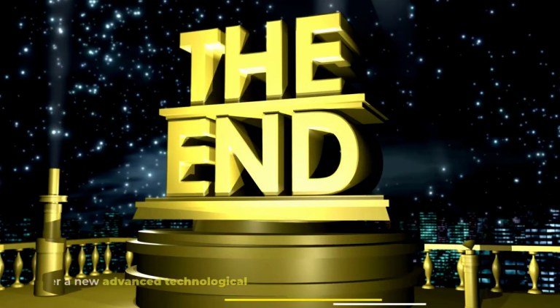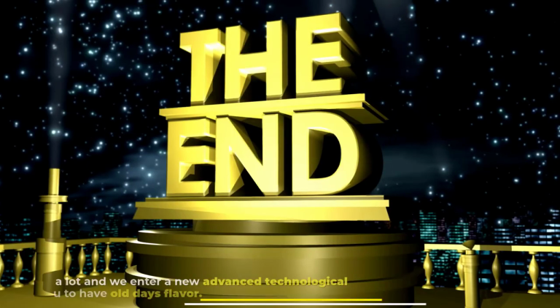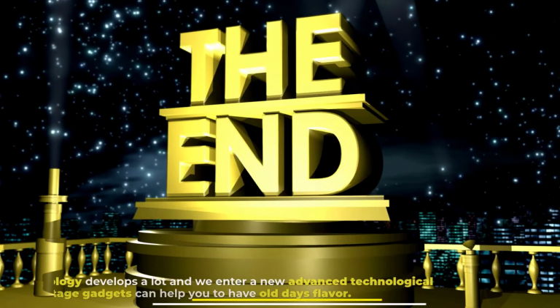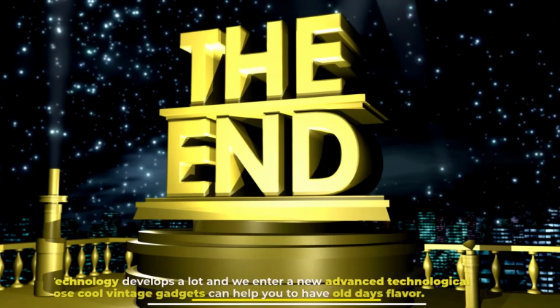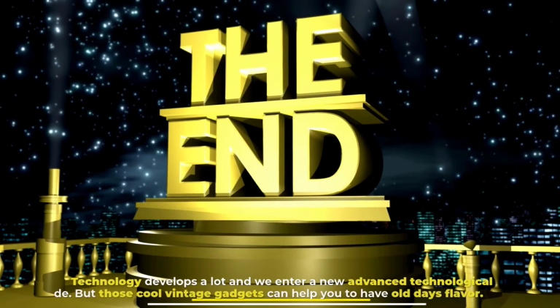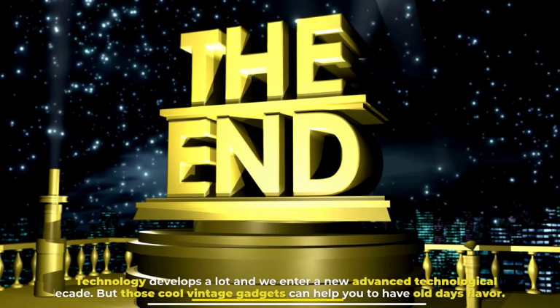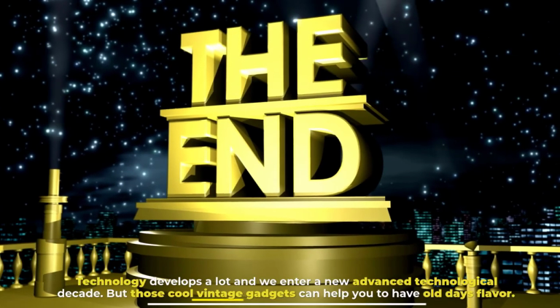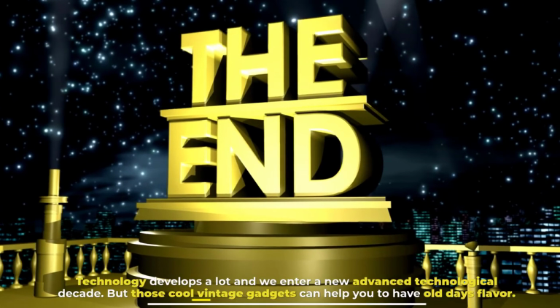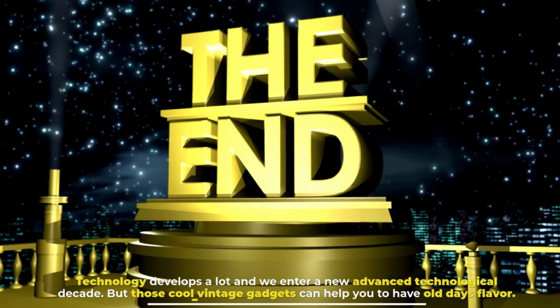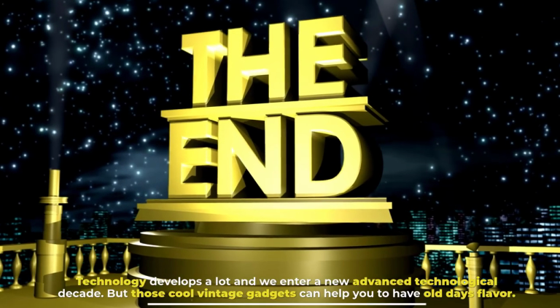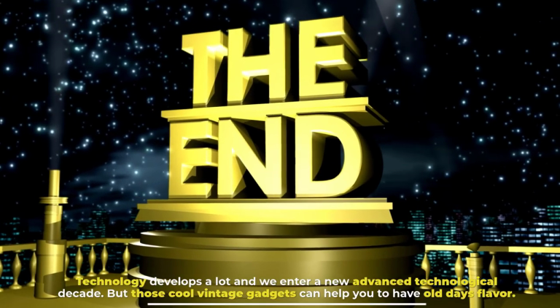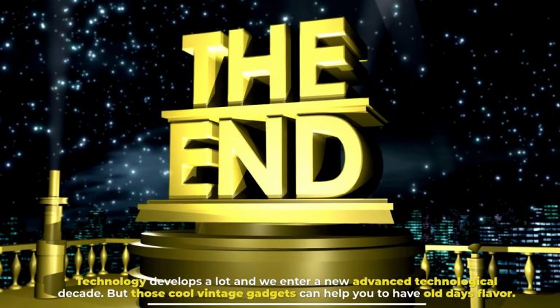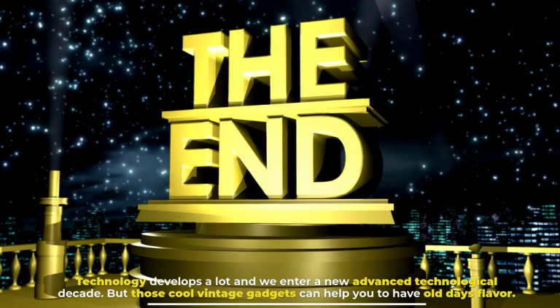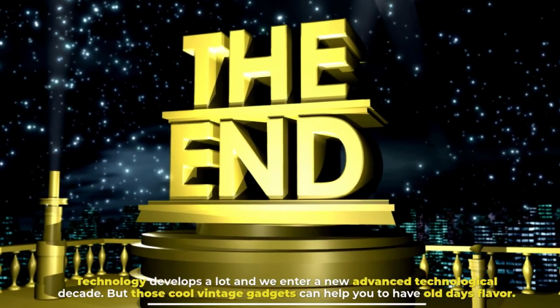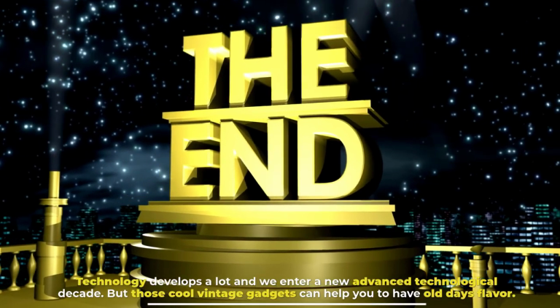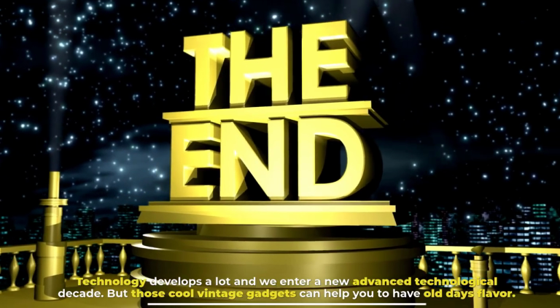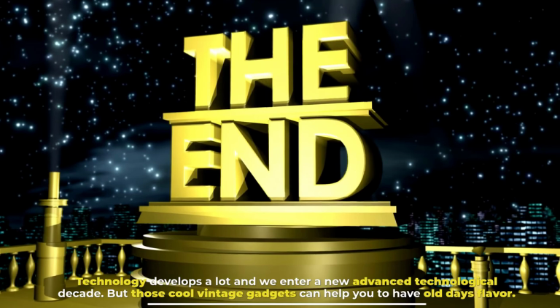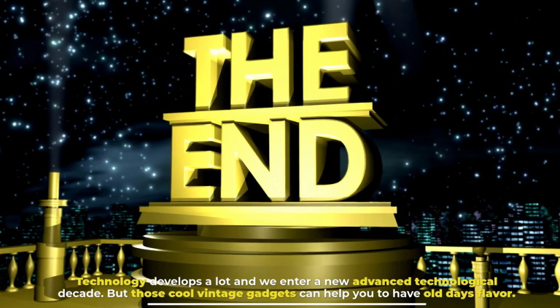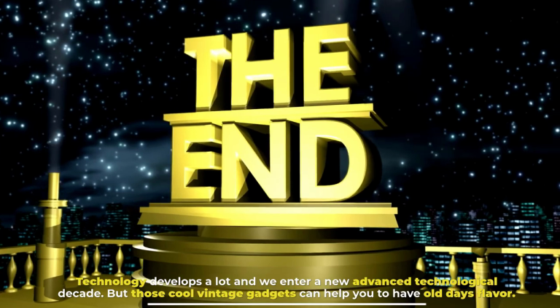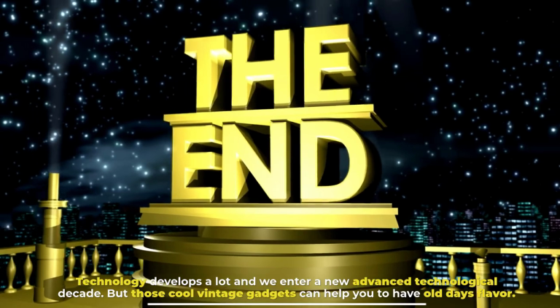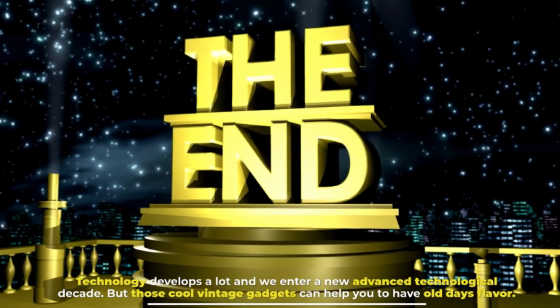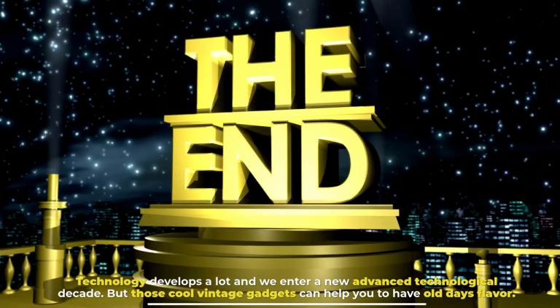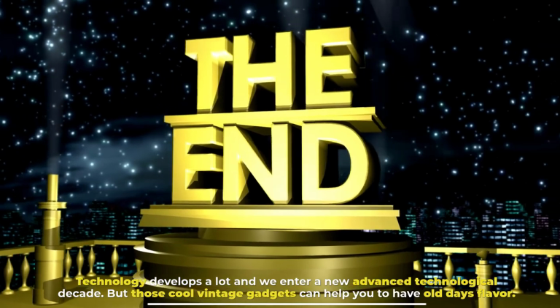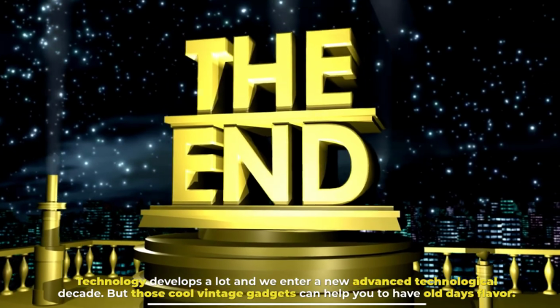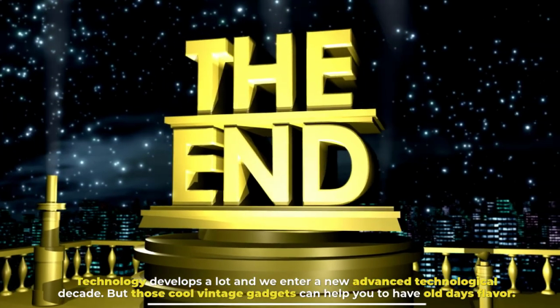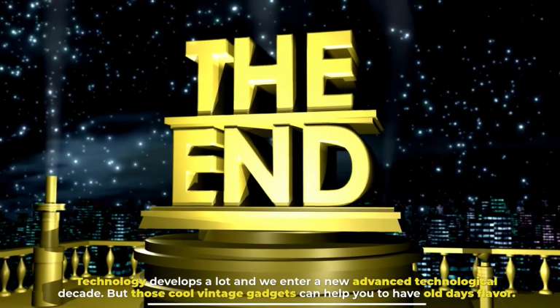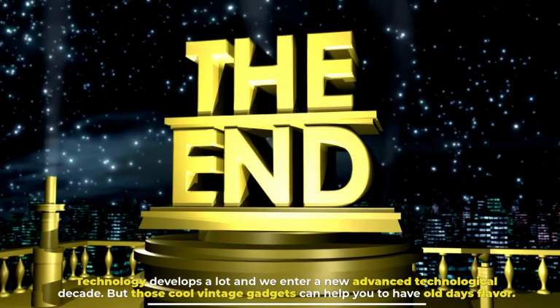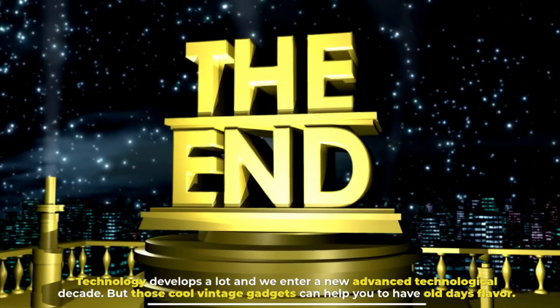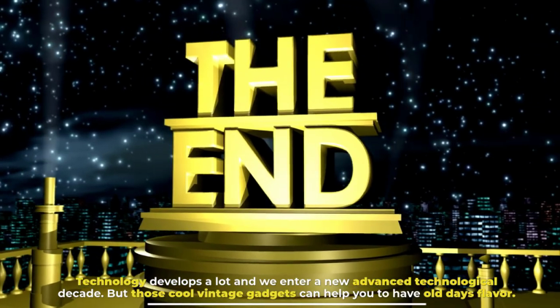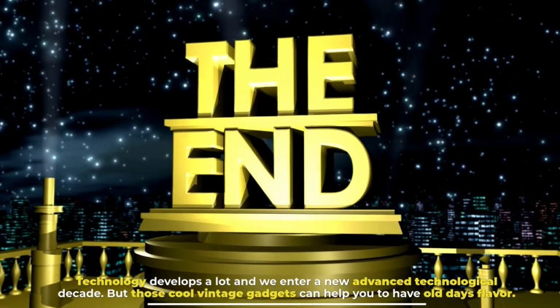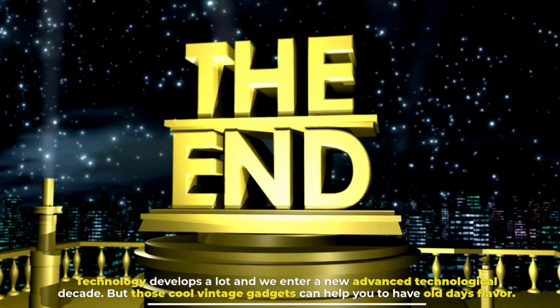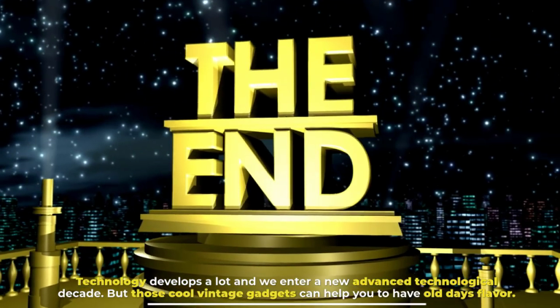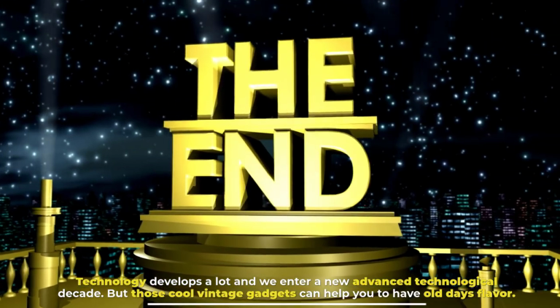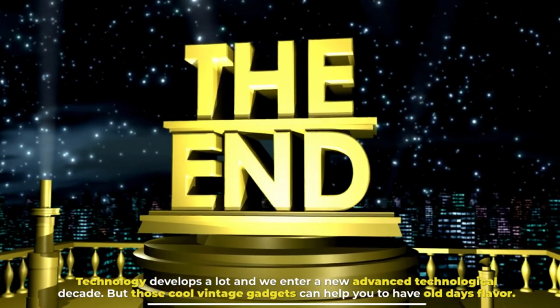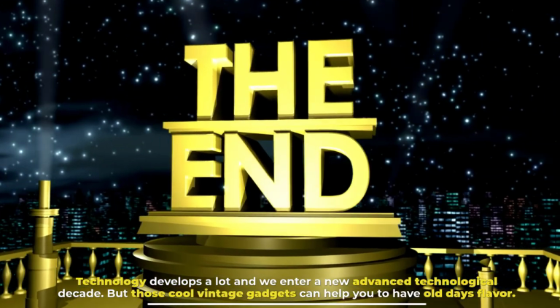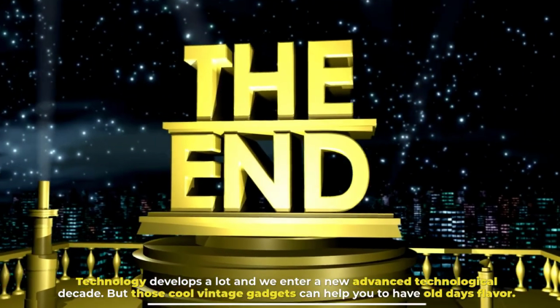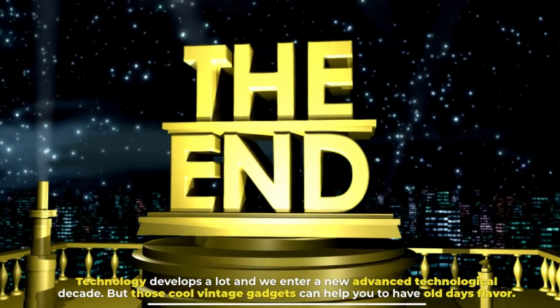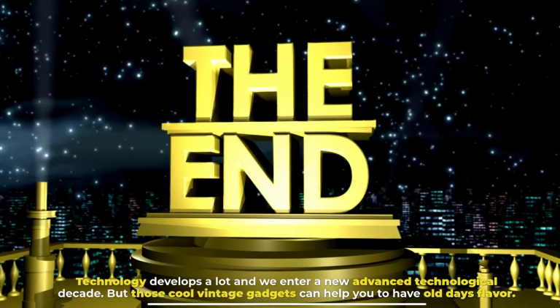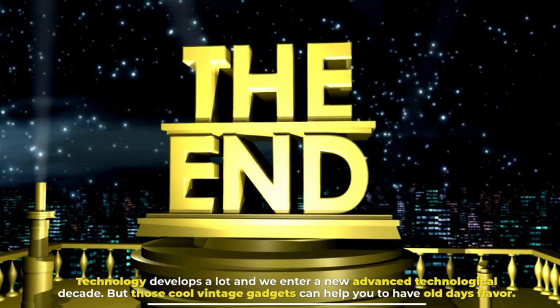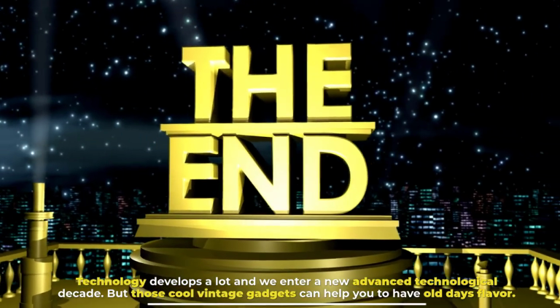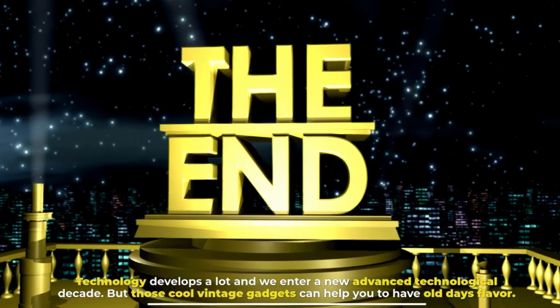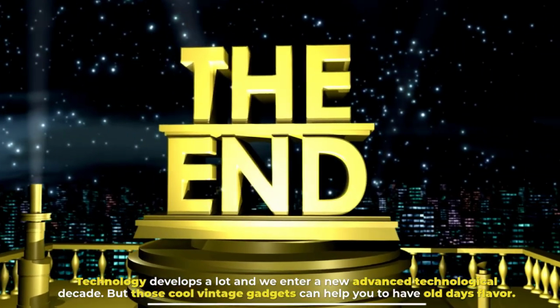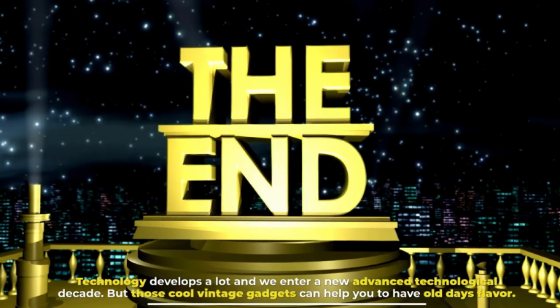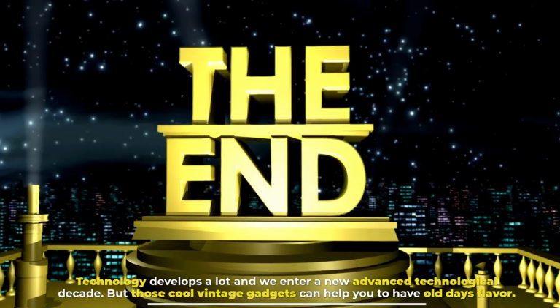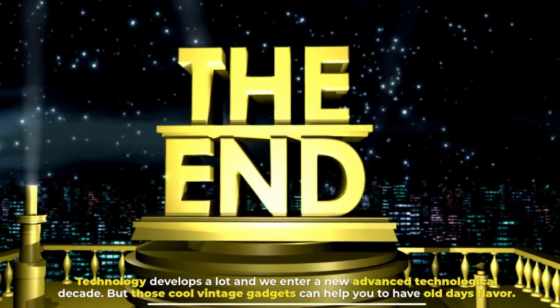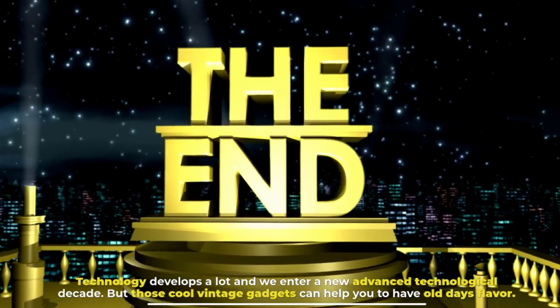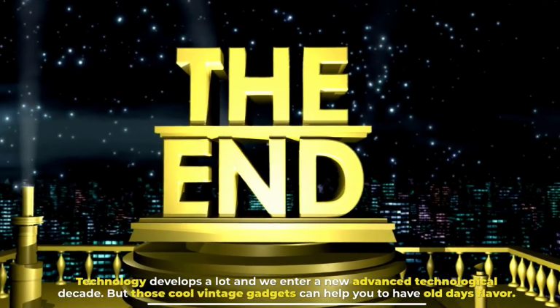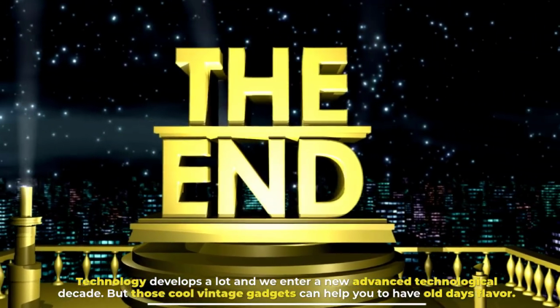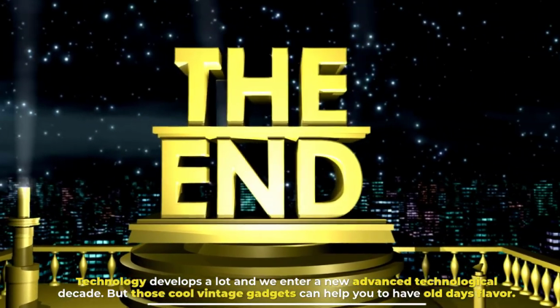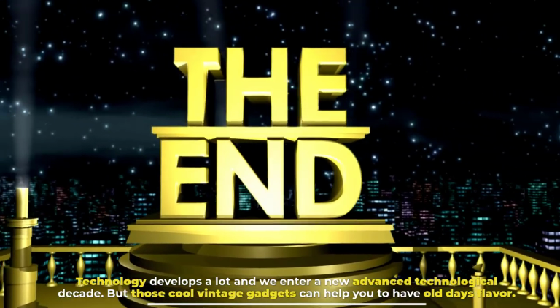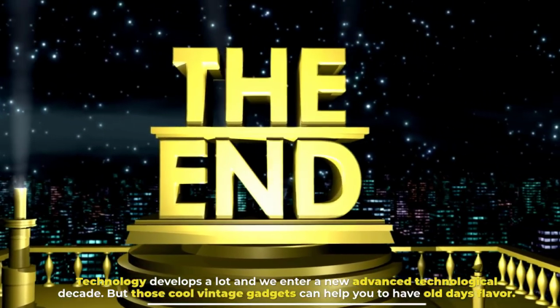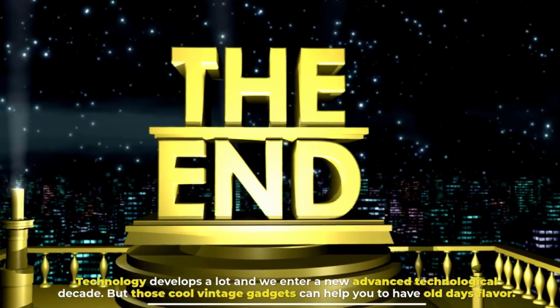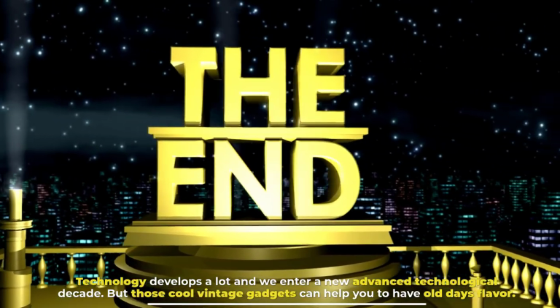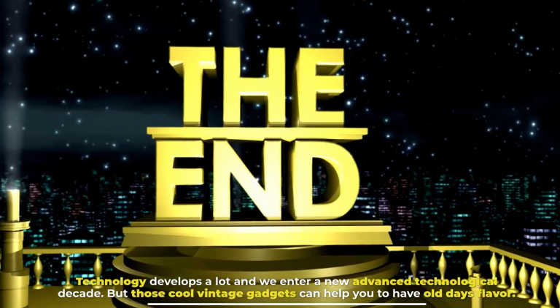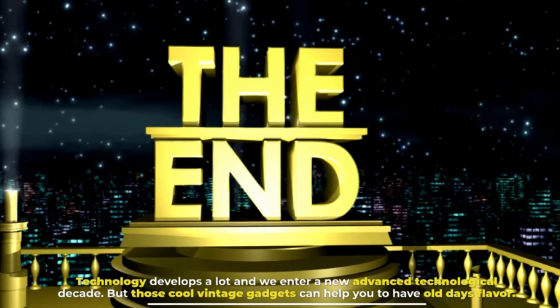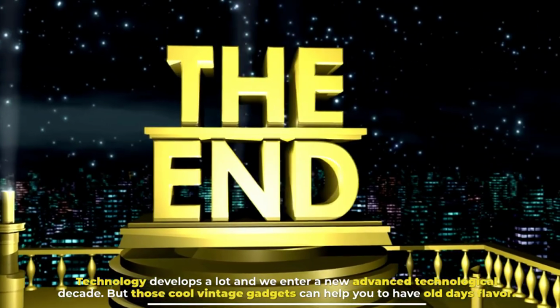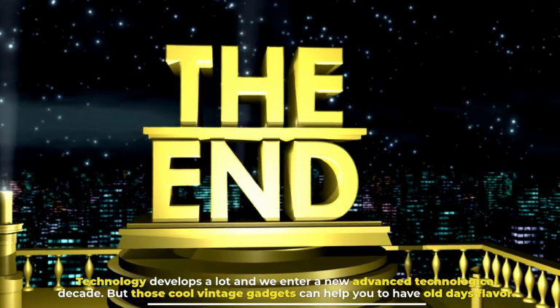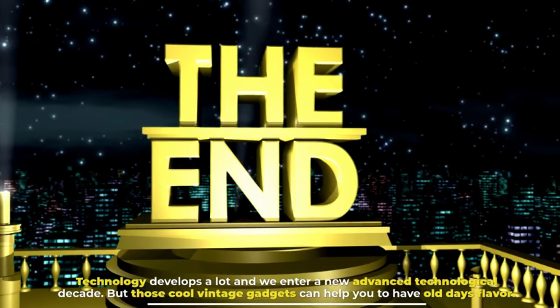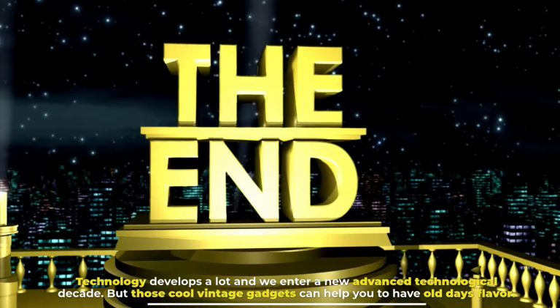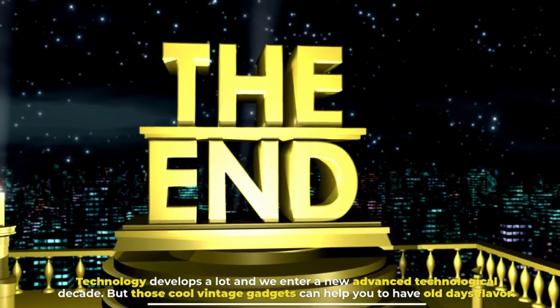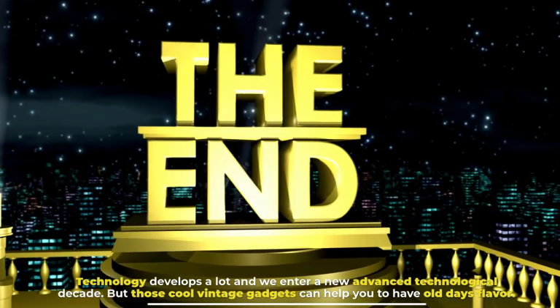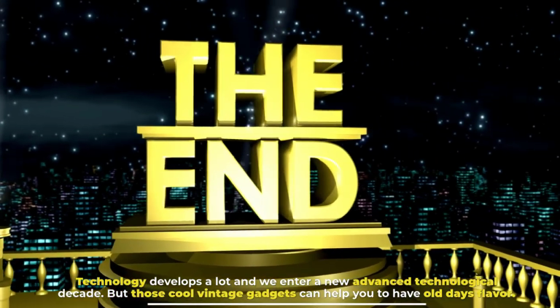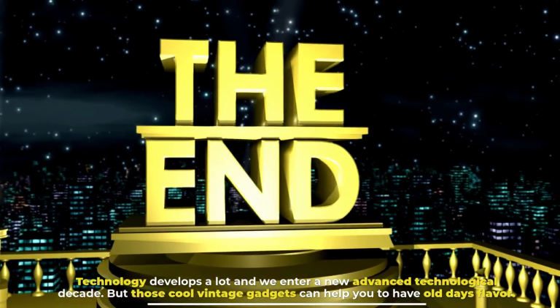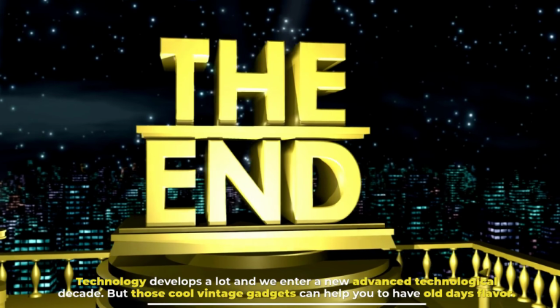Technology develops a lot and we enter a new advanced technological decade. But those cool vintage gadgets can help you to have a taste of the old days.